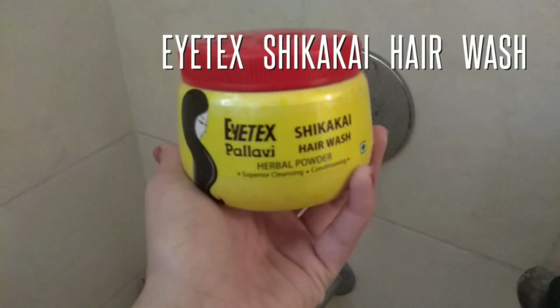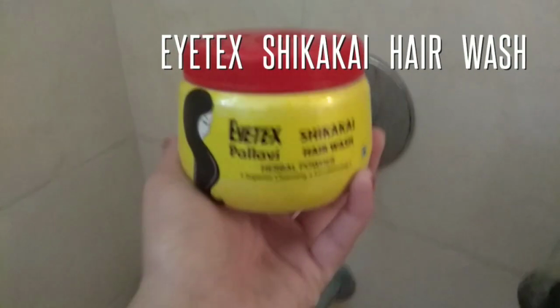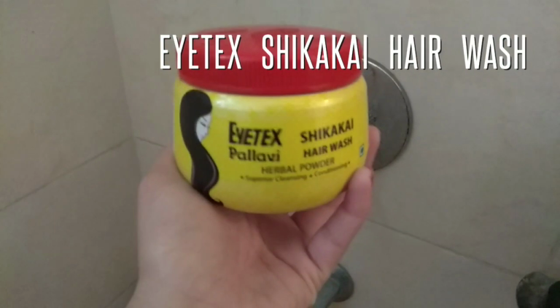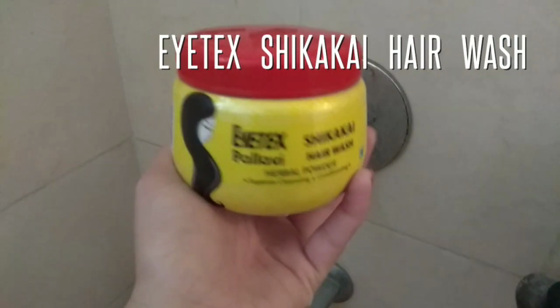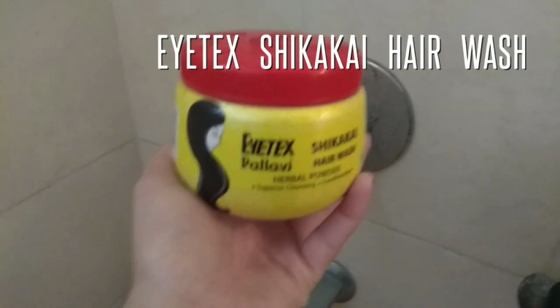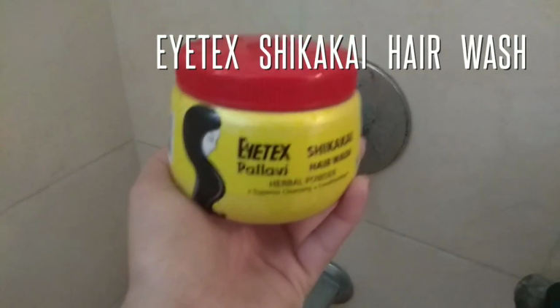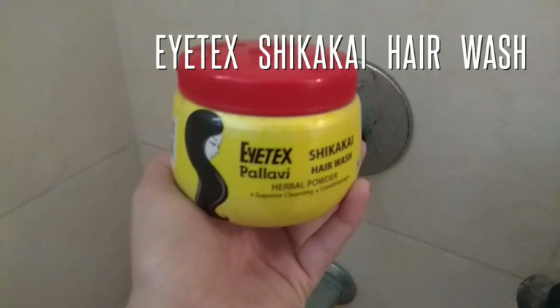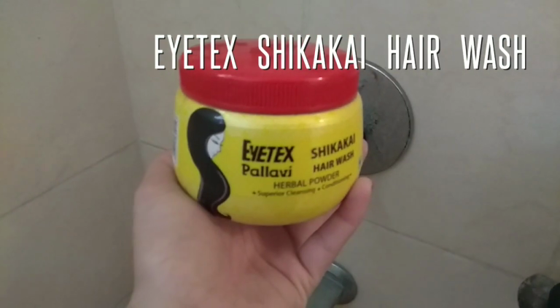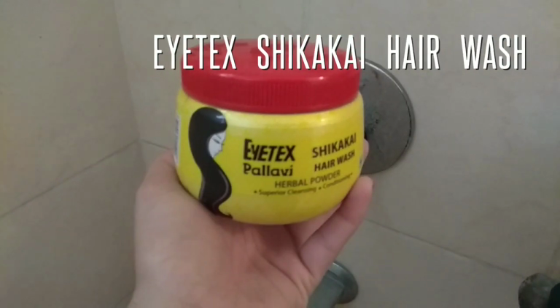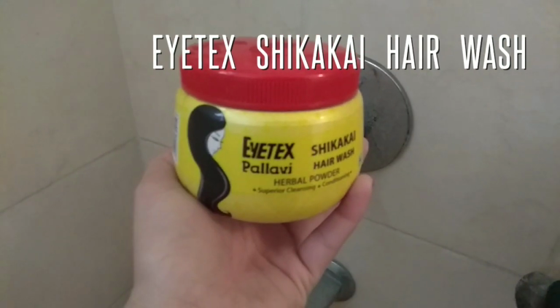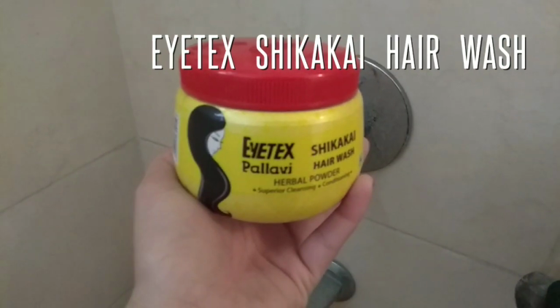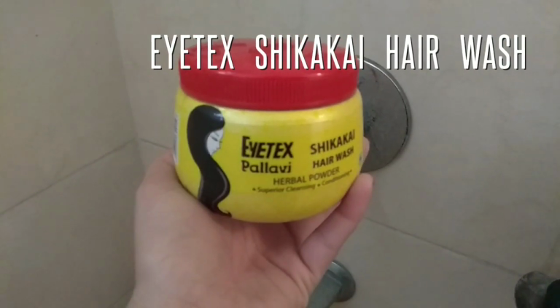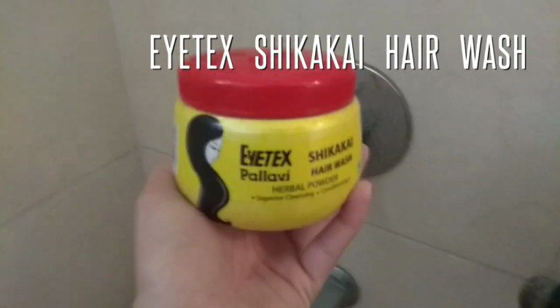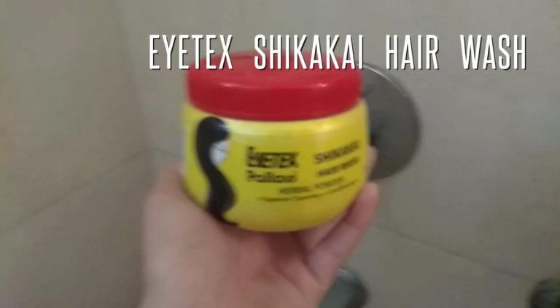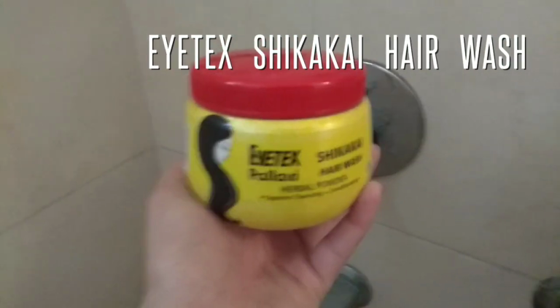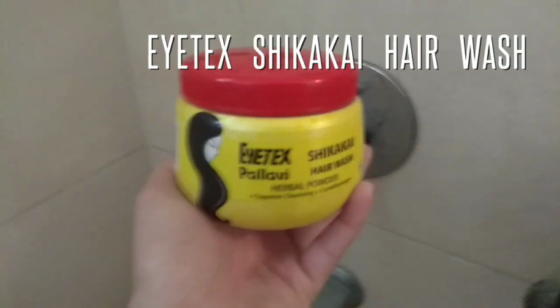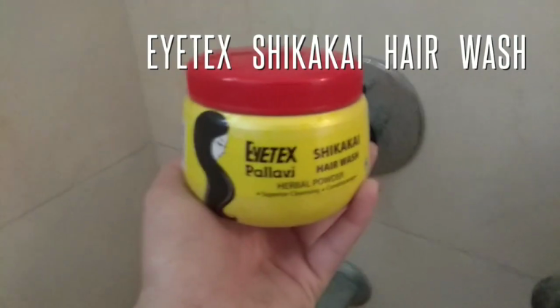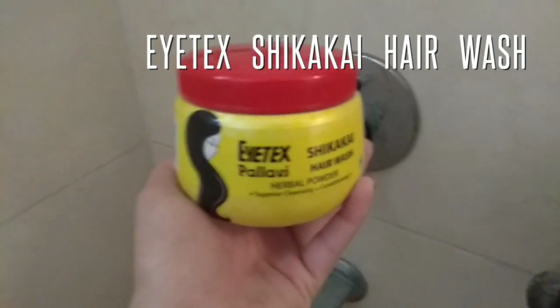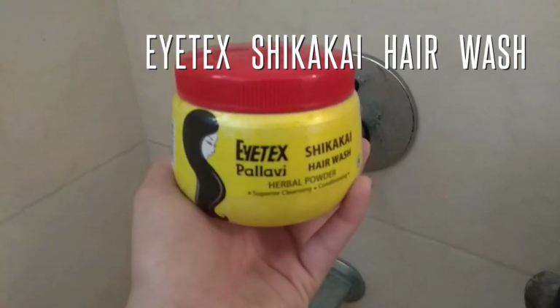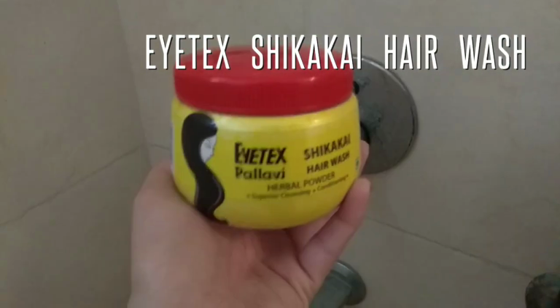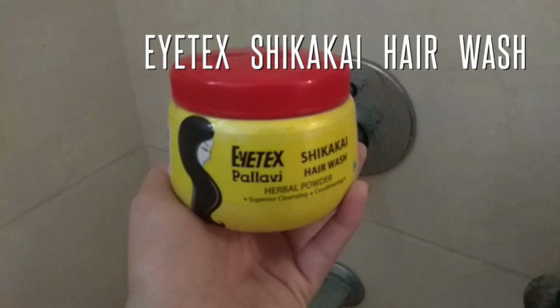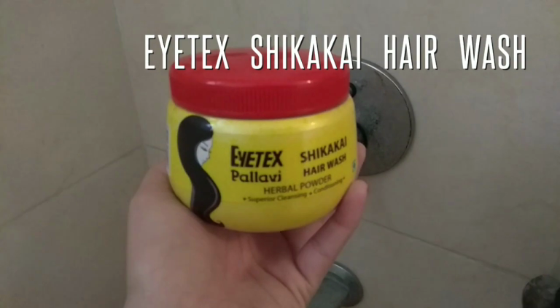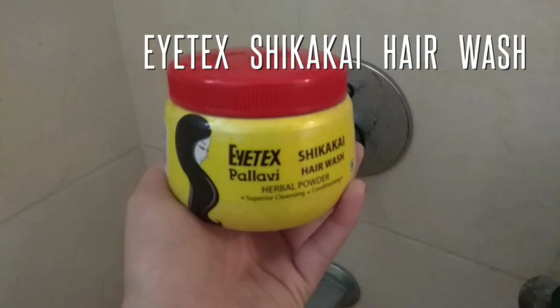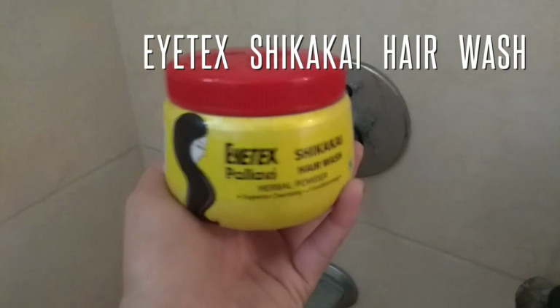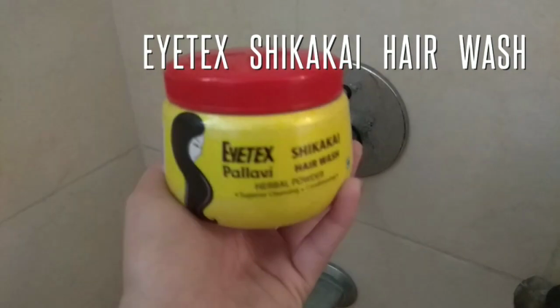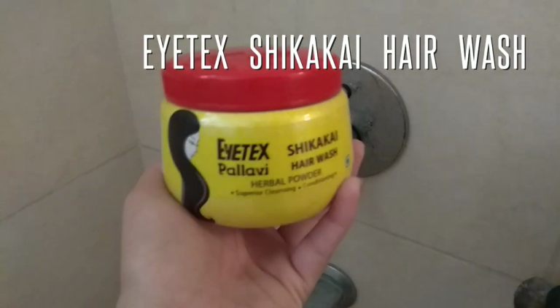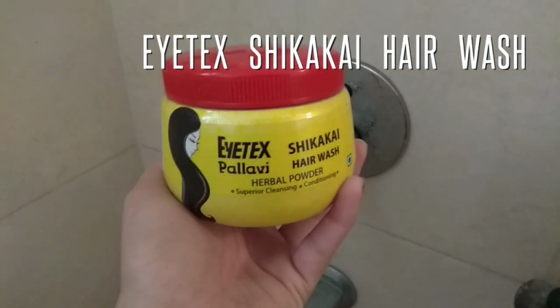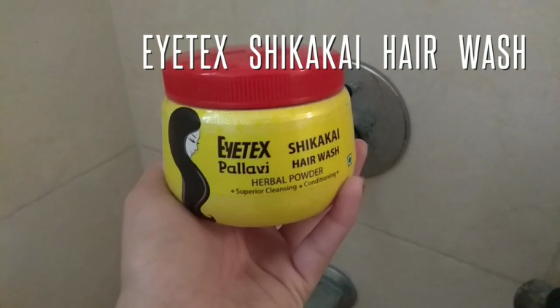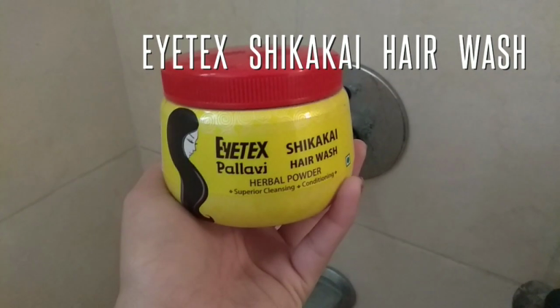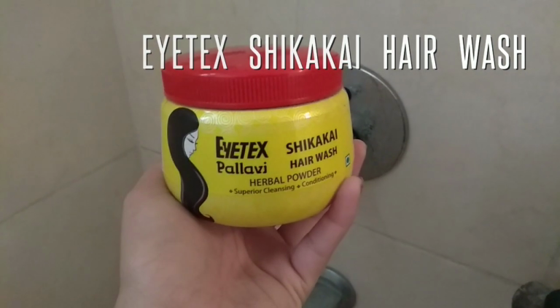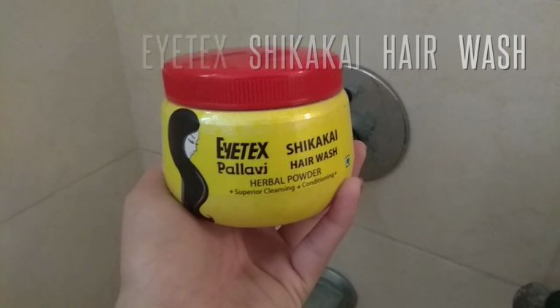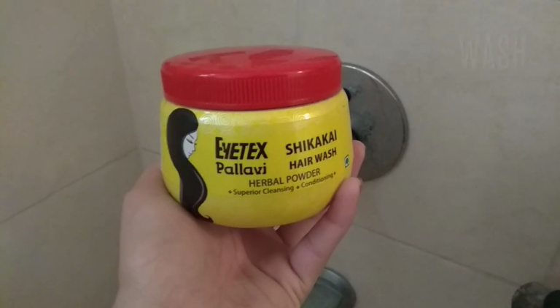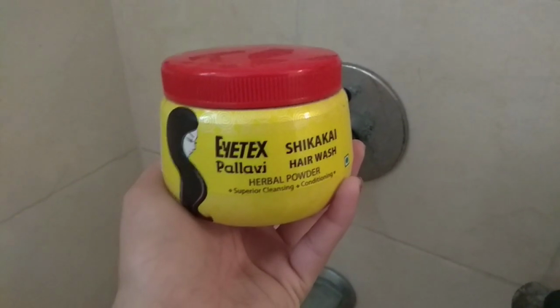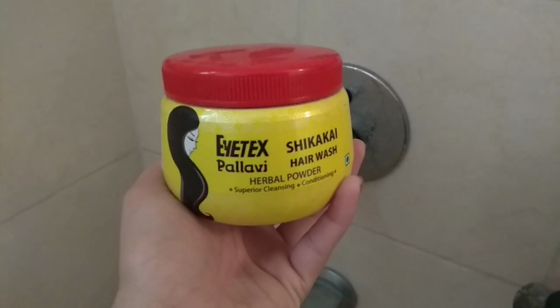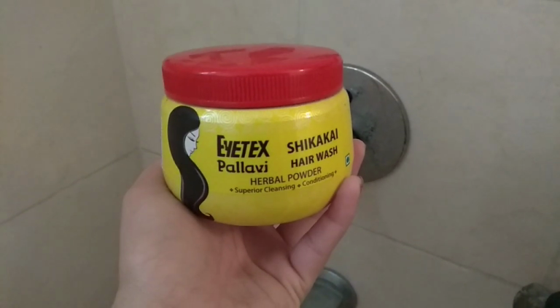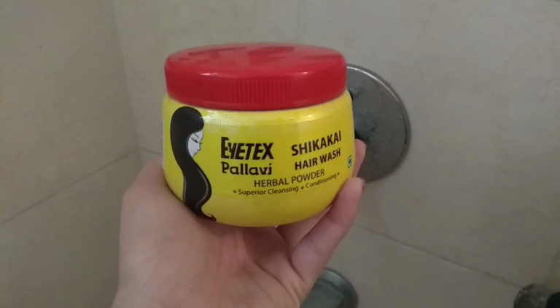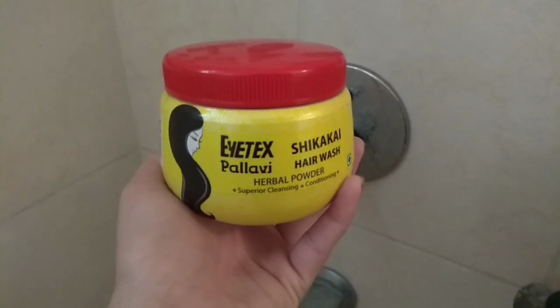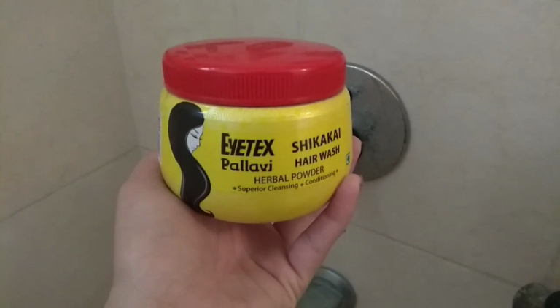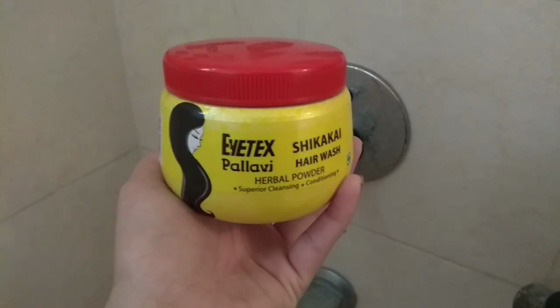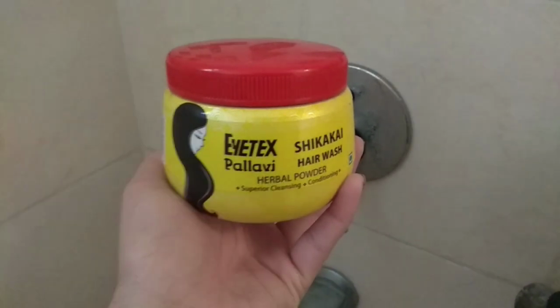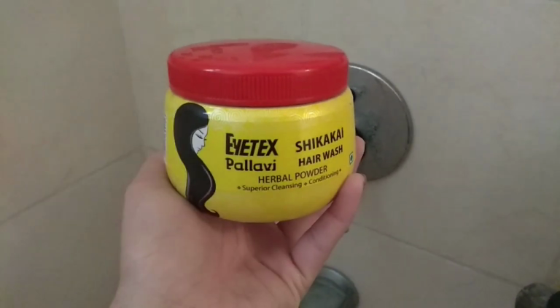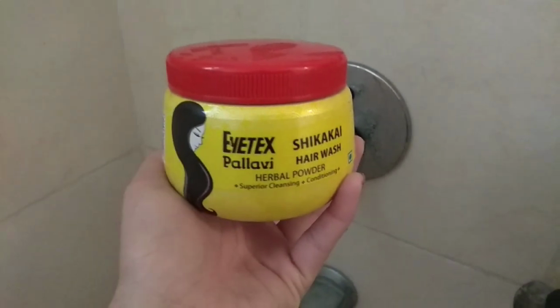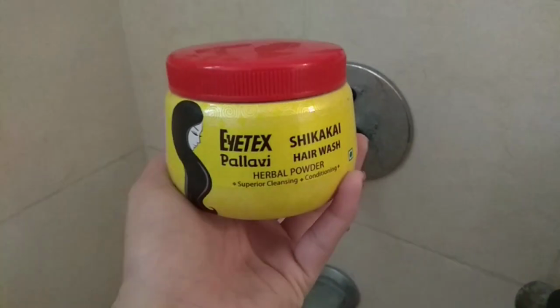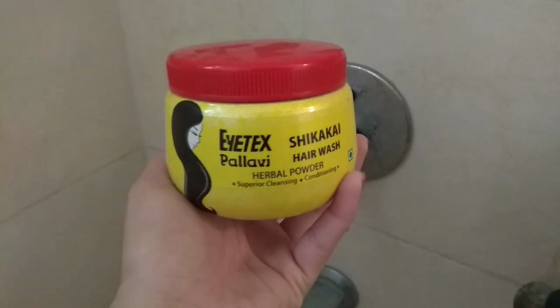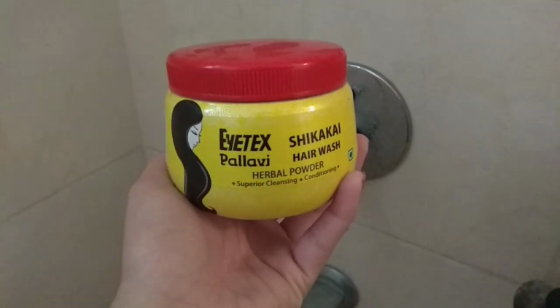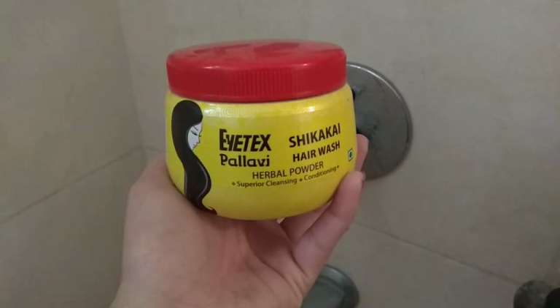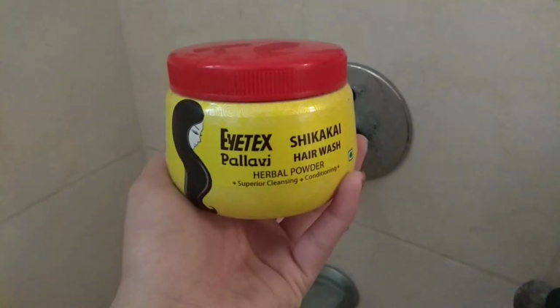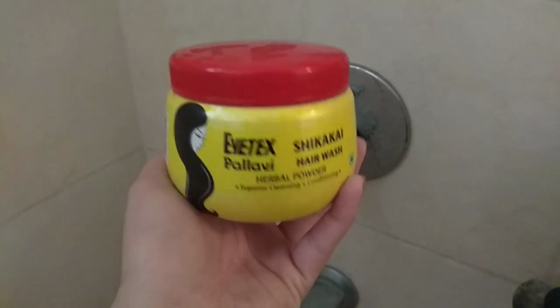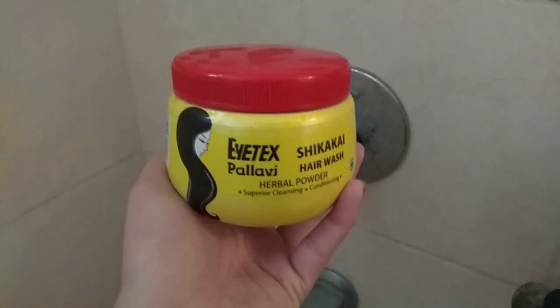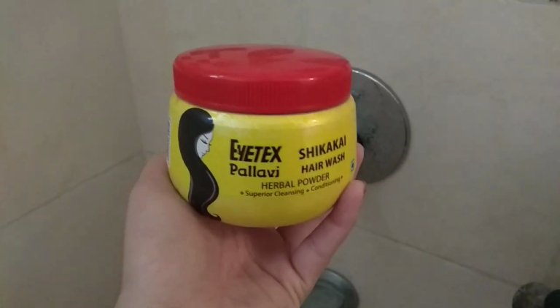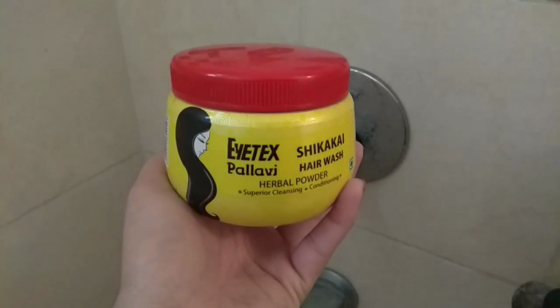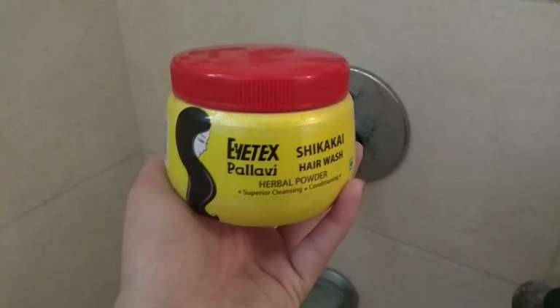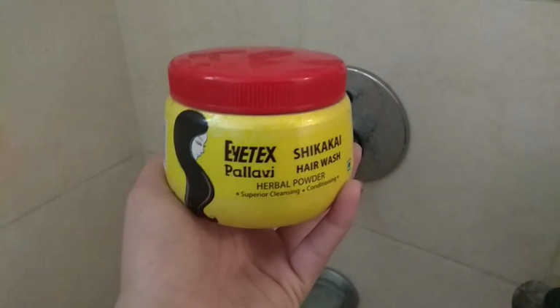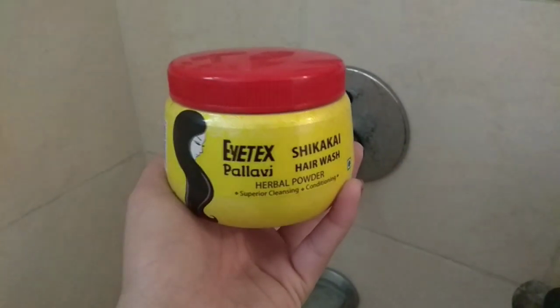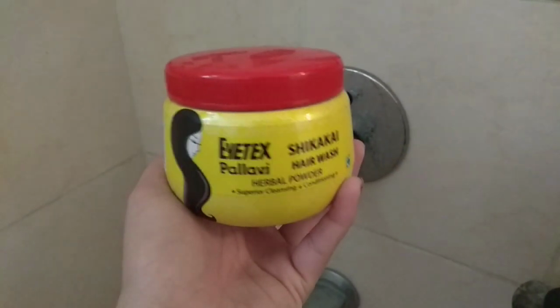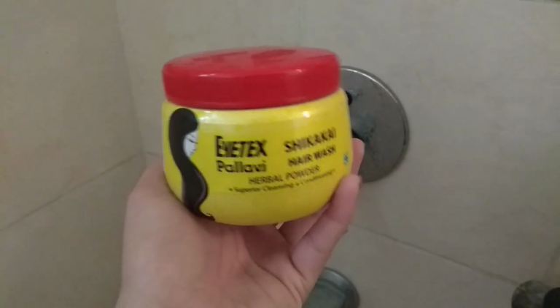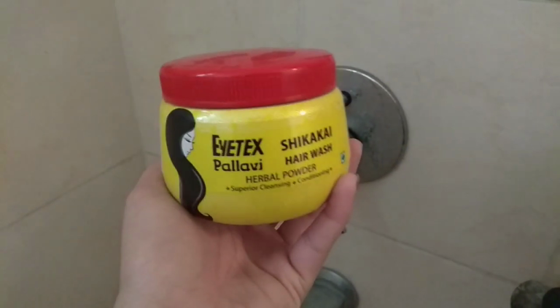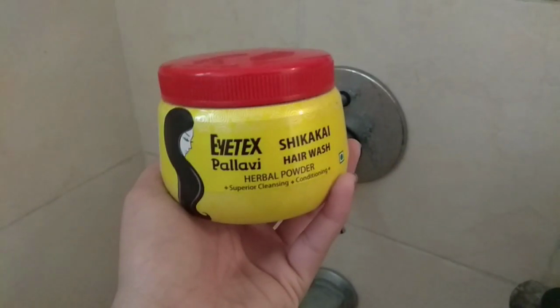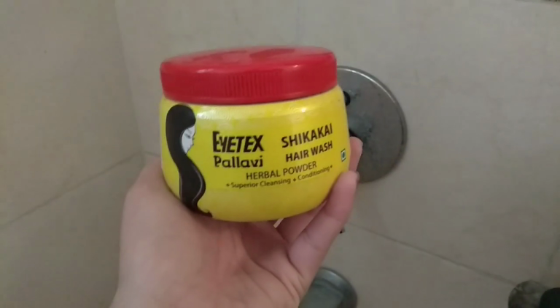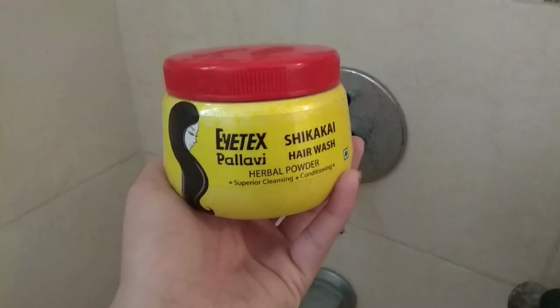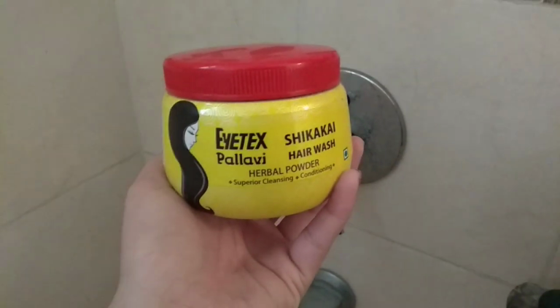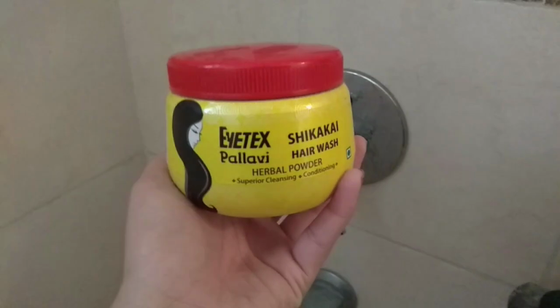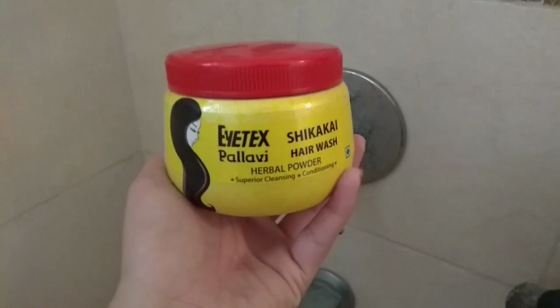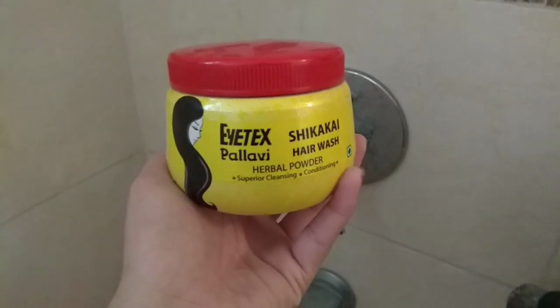Now comes bath time. Today I will use Patanjali Neem Soap because of the odour in warm and hot weather.